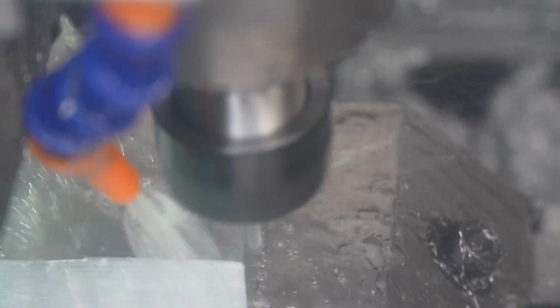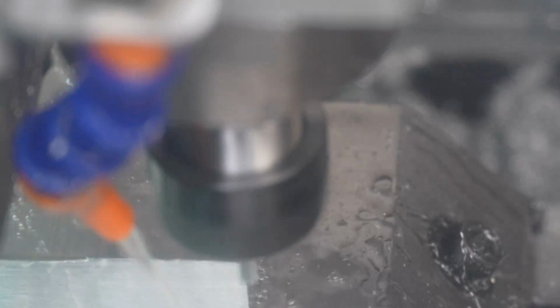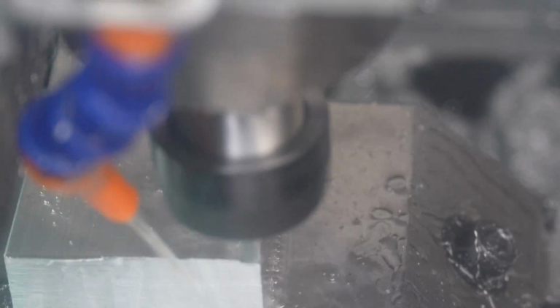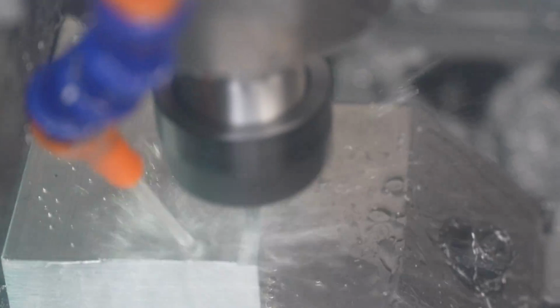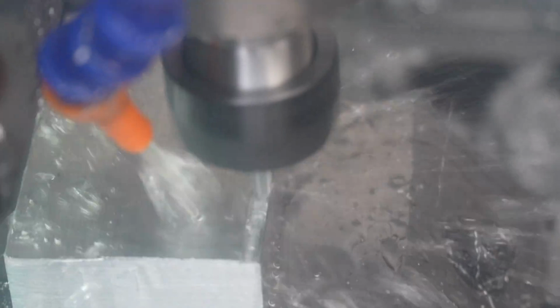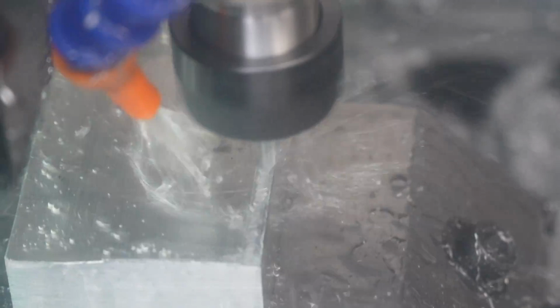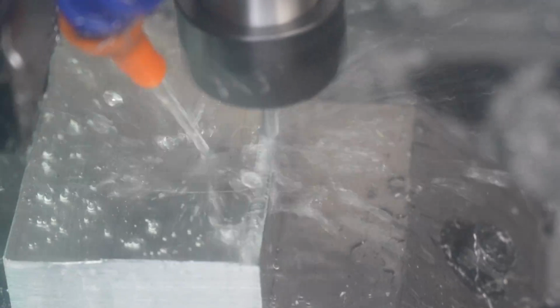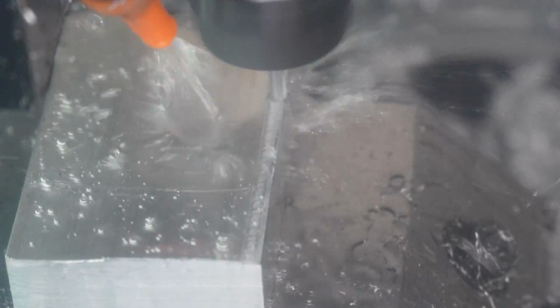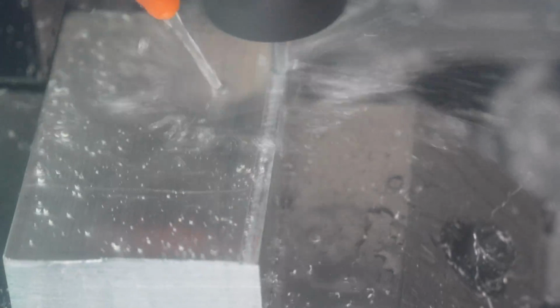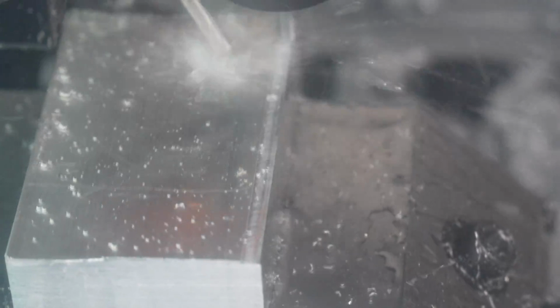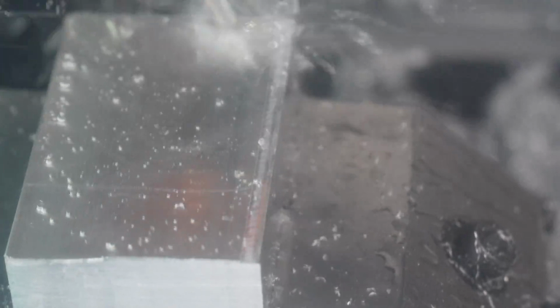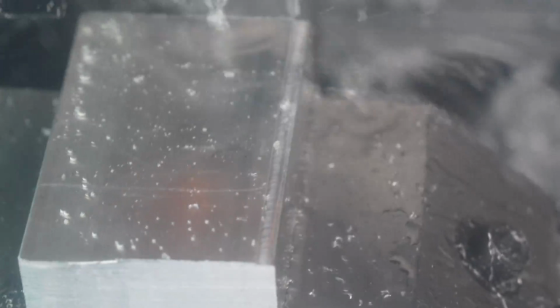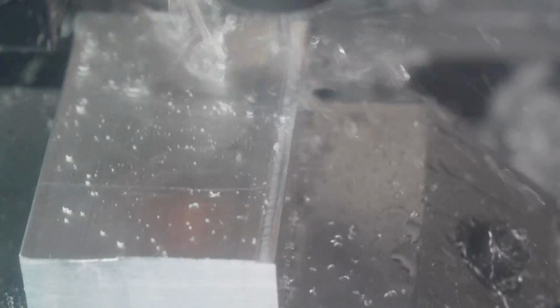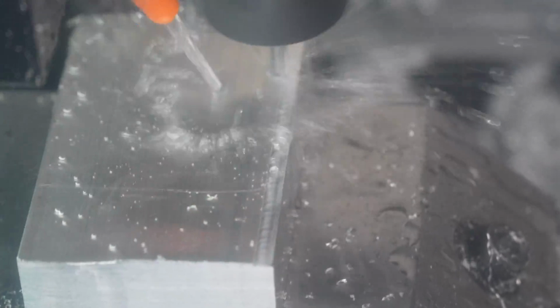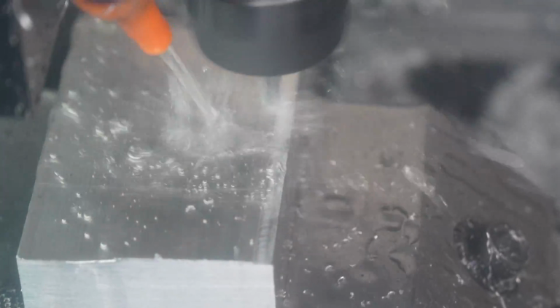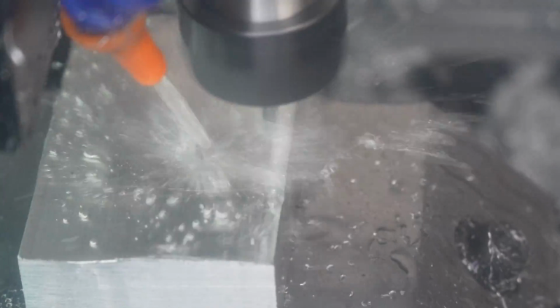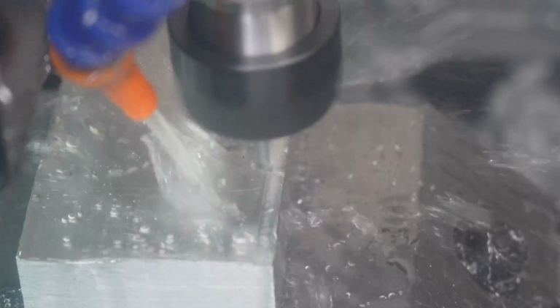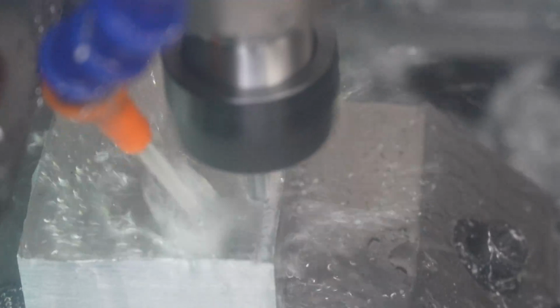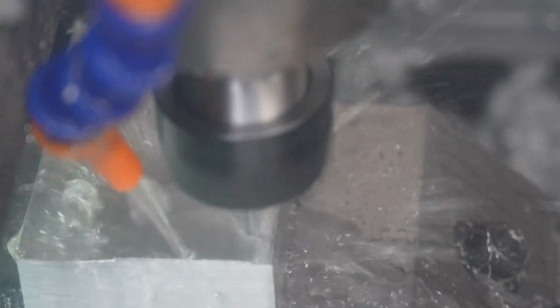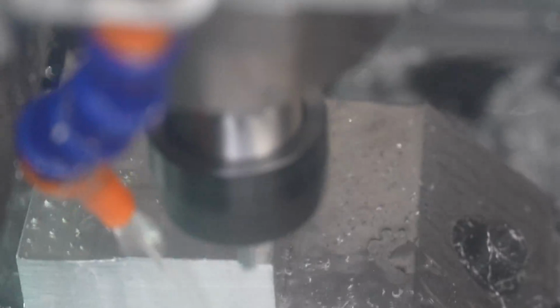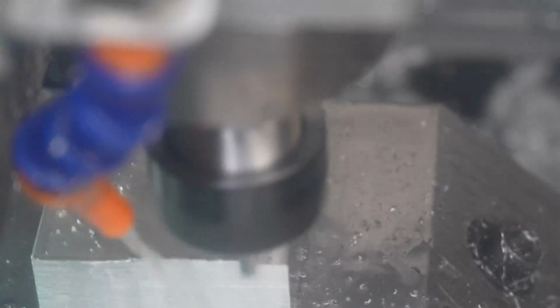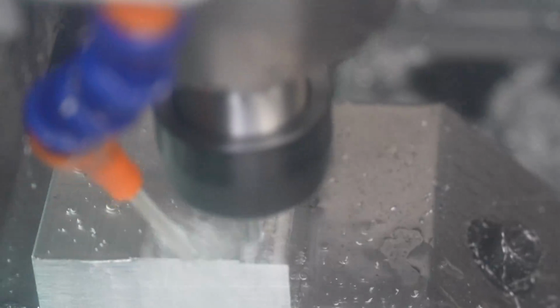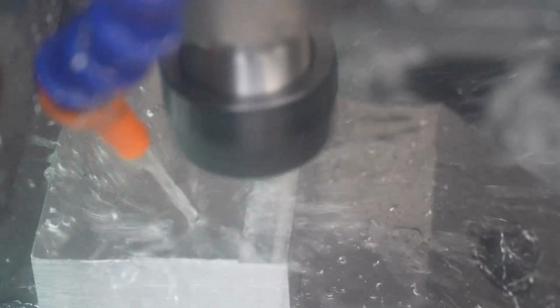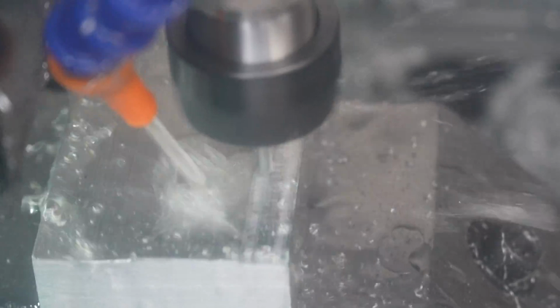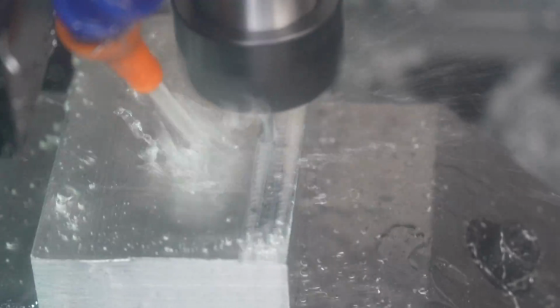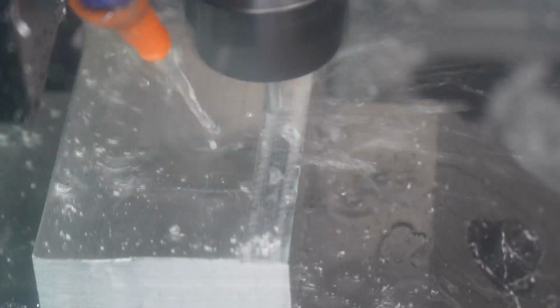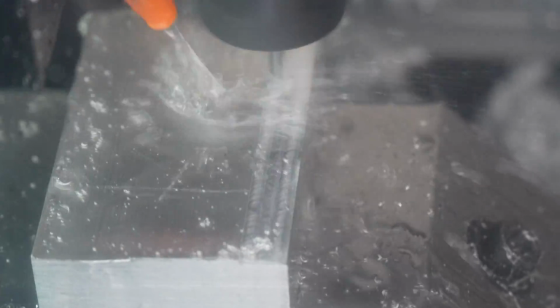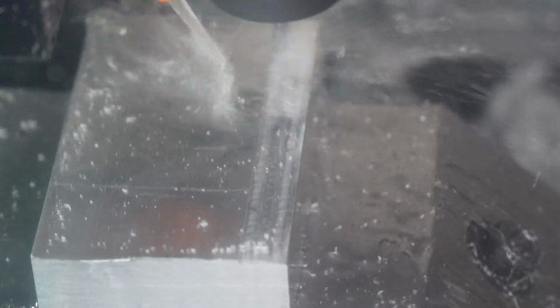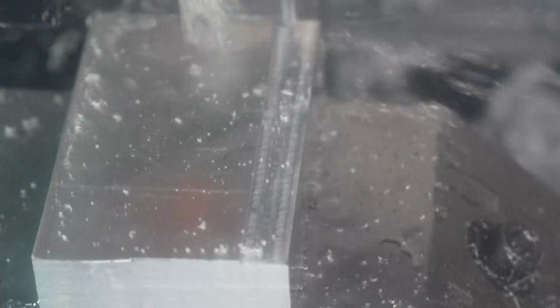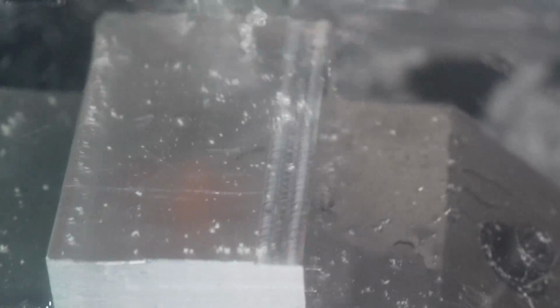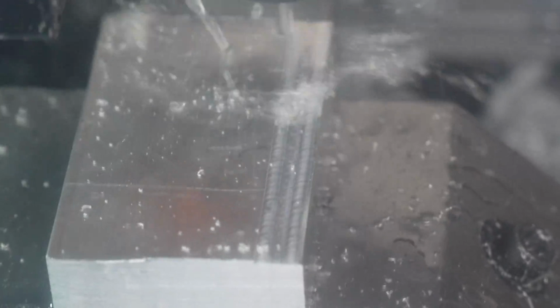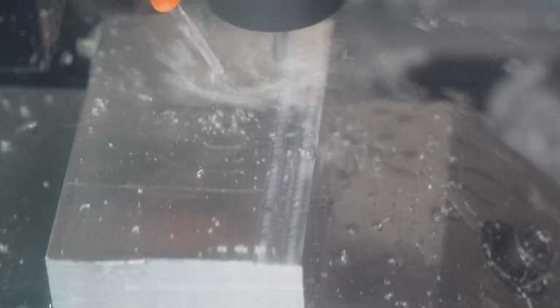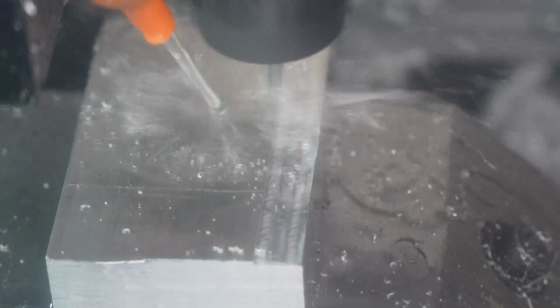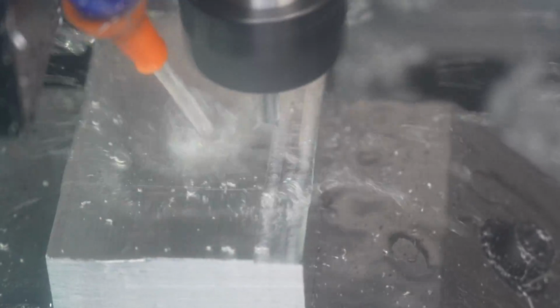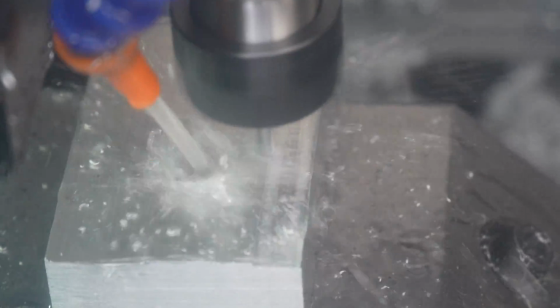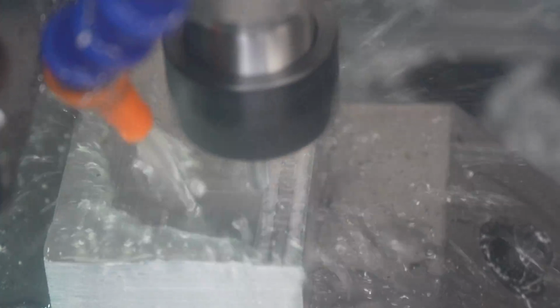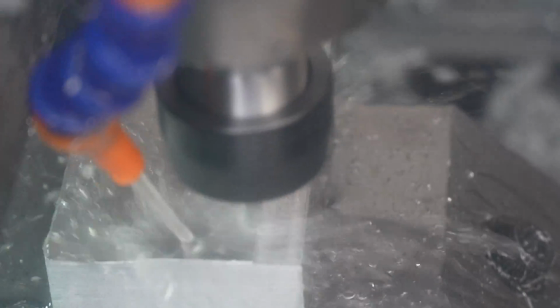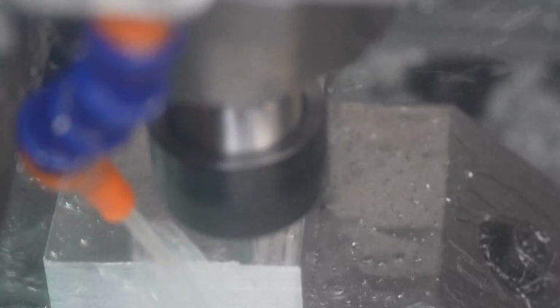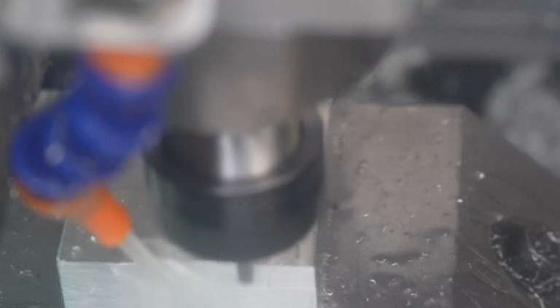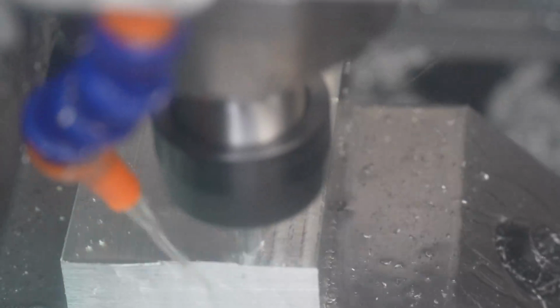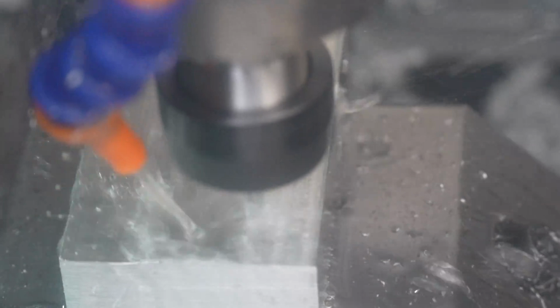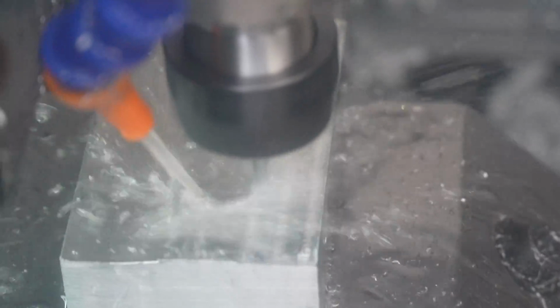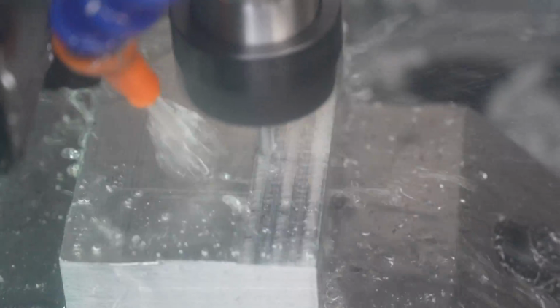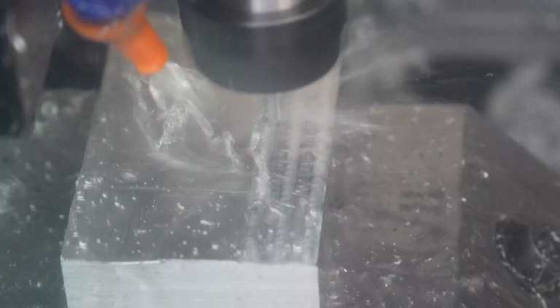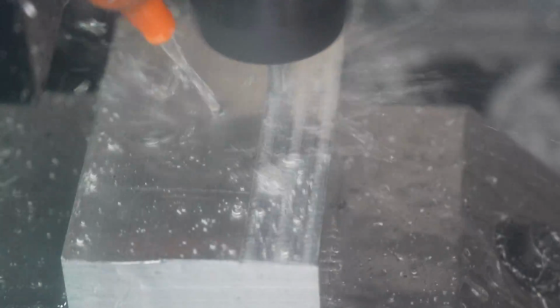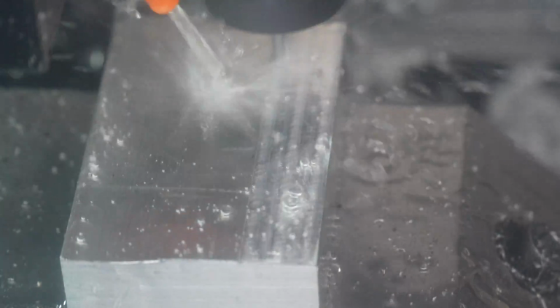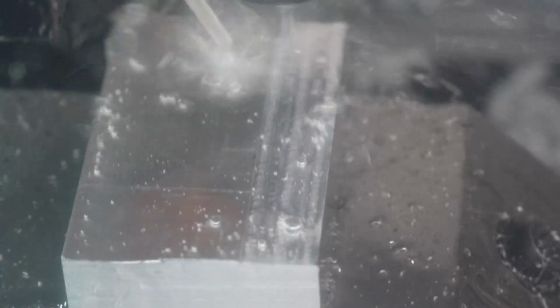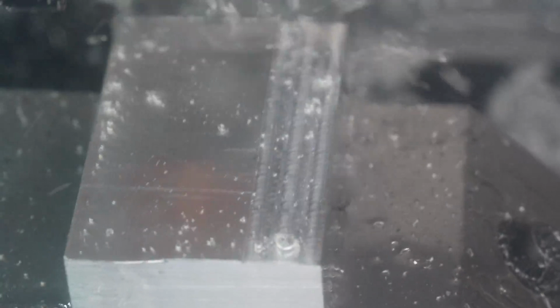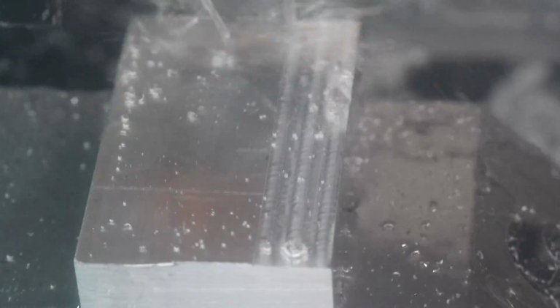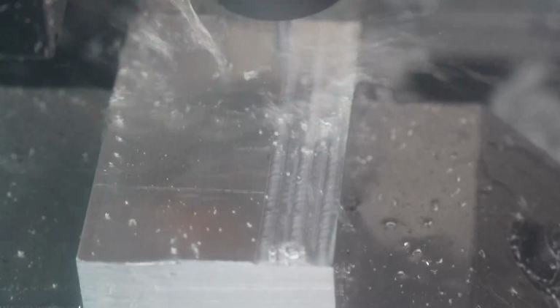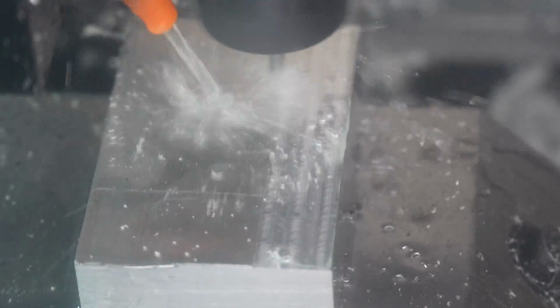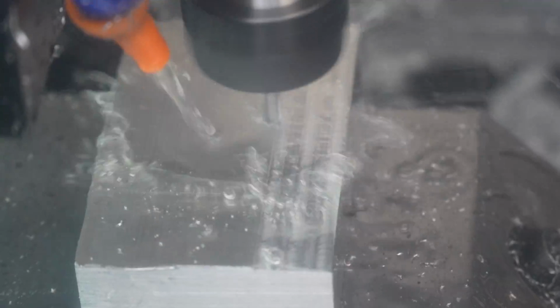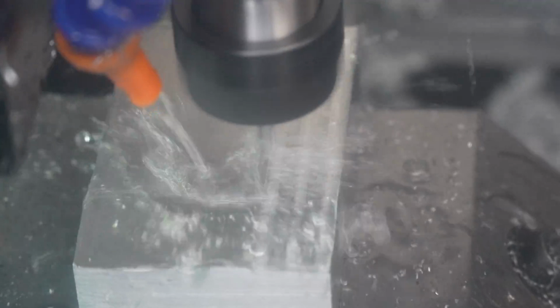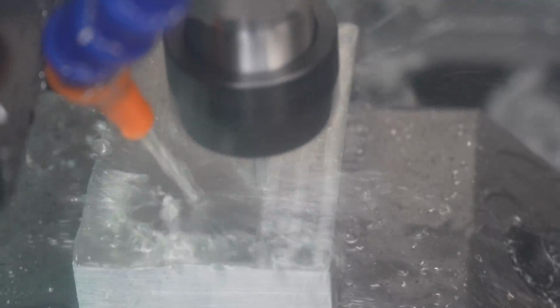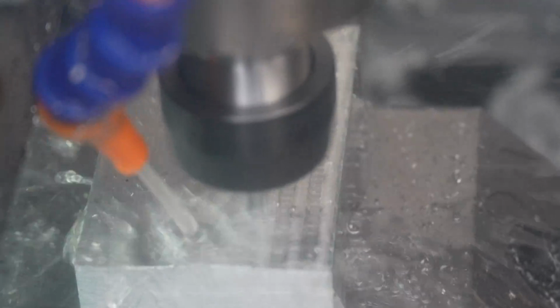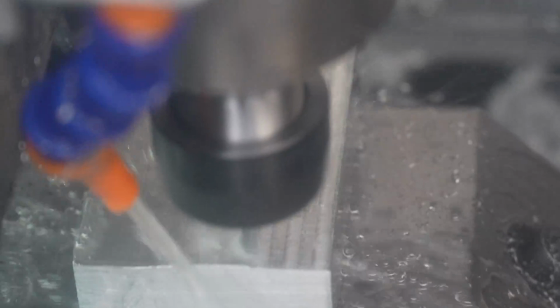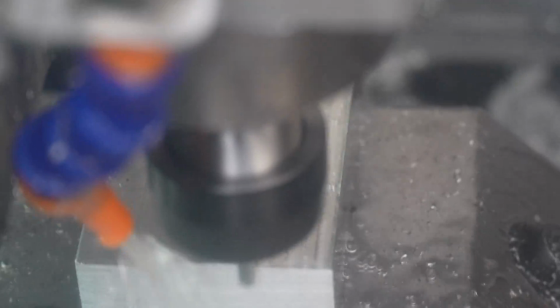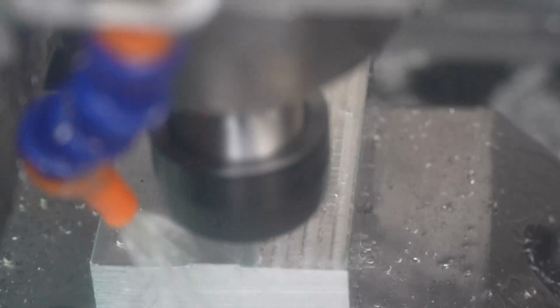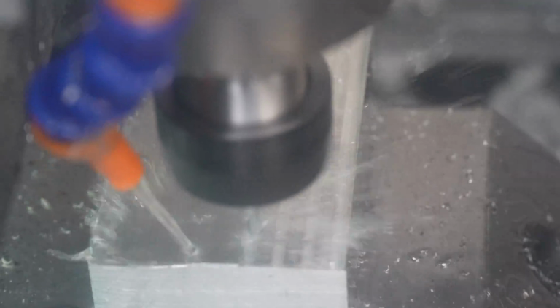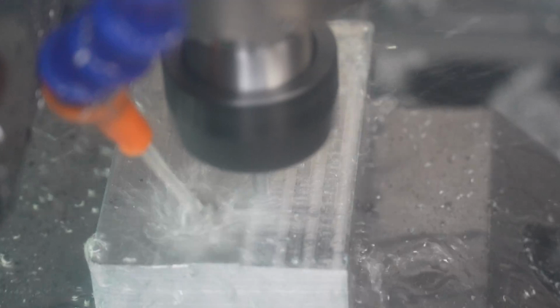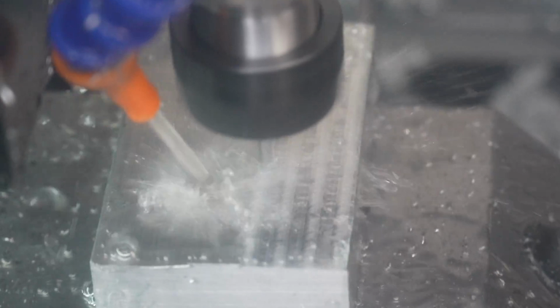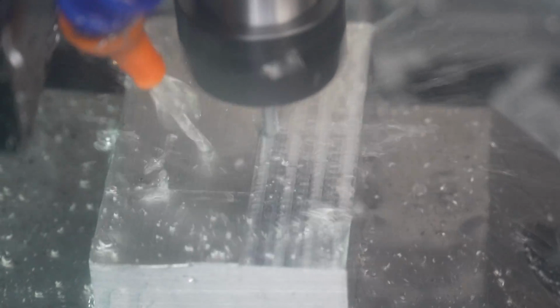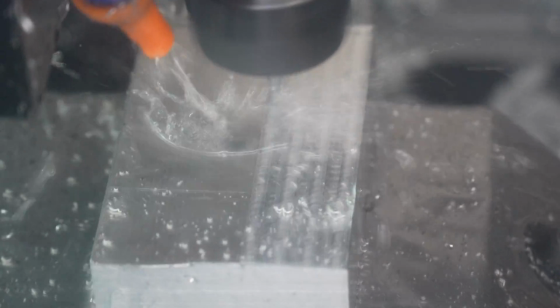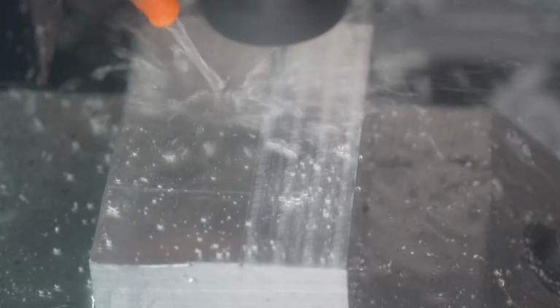Hey everyone, in this video we're going to do some very high speed machining, pushing end mills way past their rated speeds just for fun.